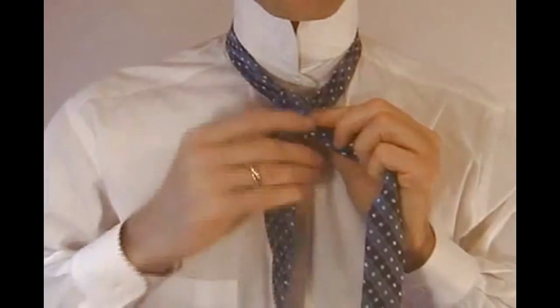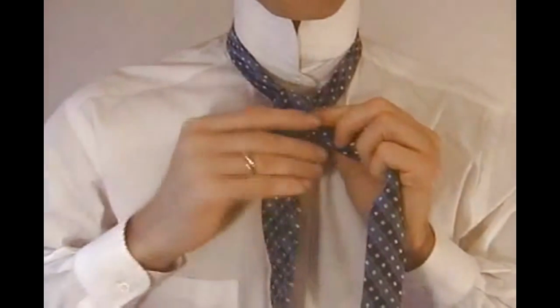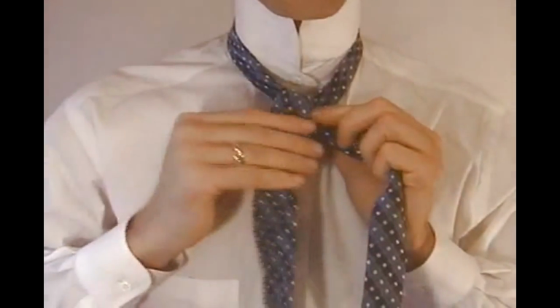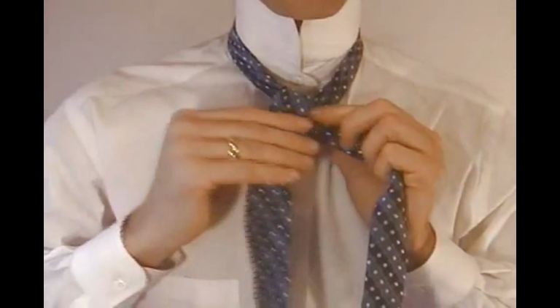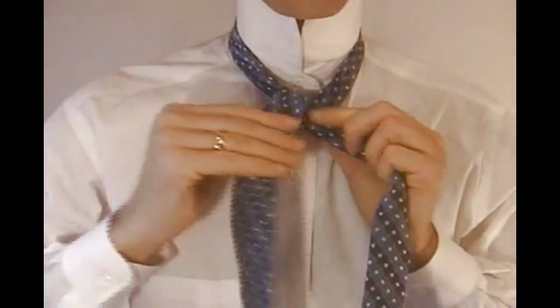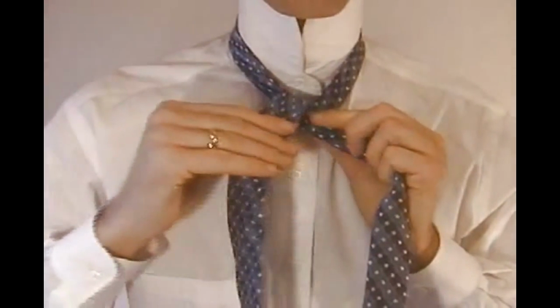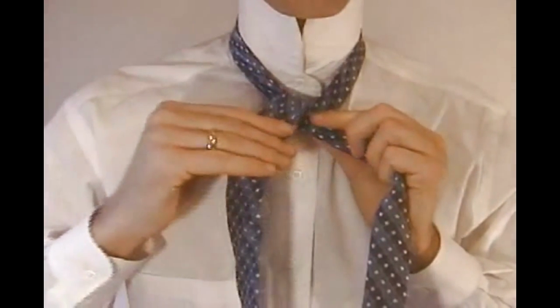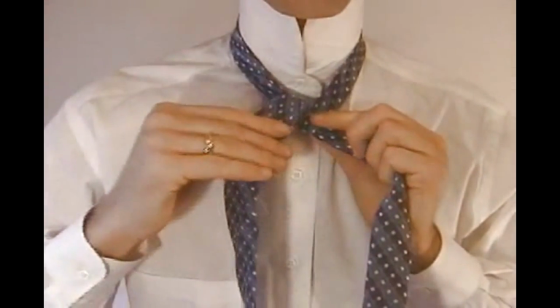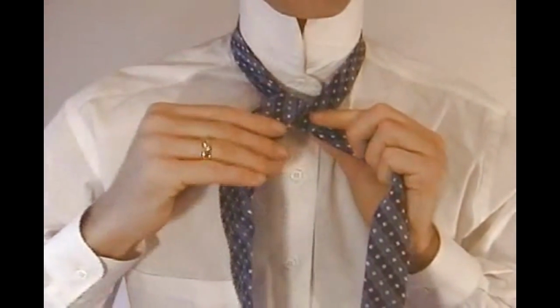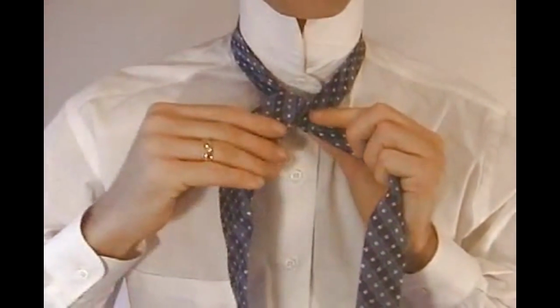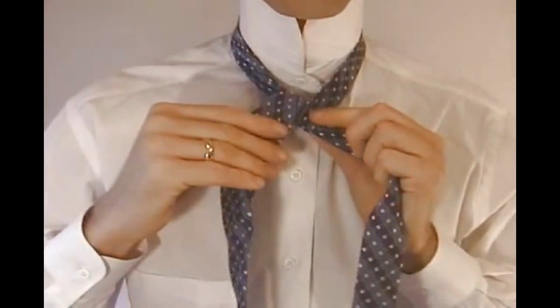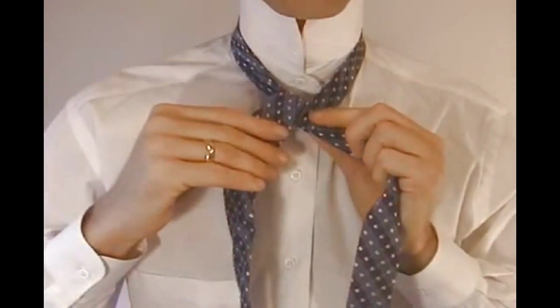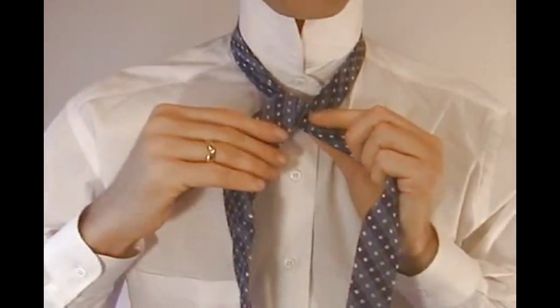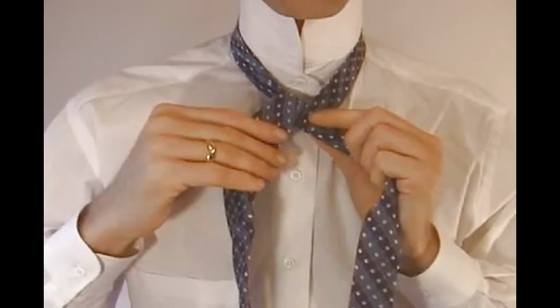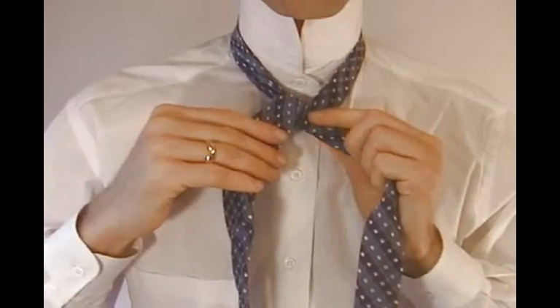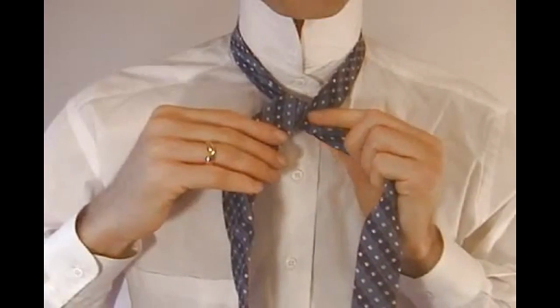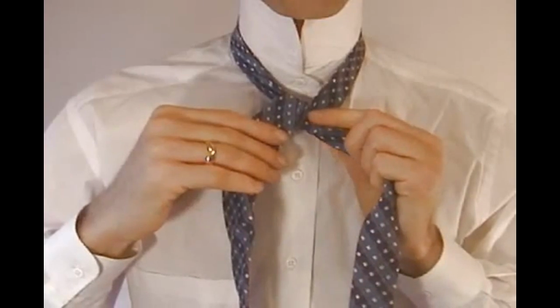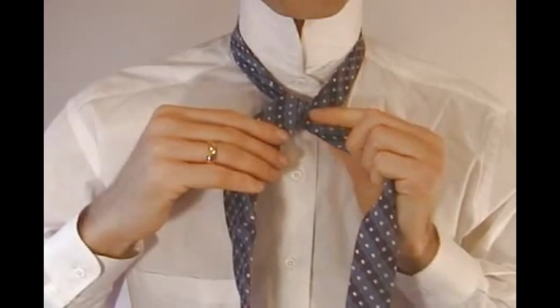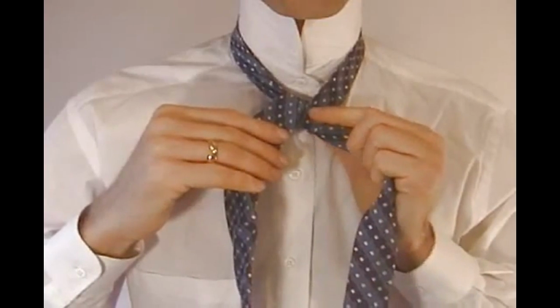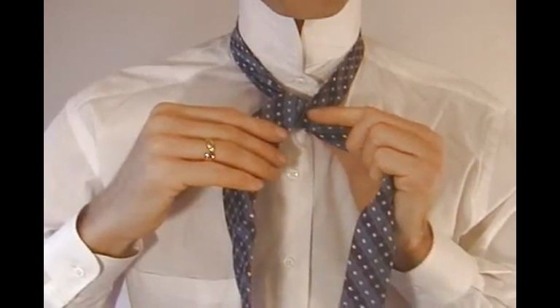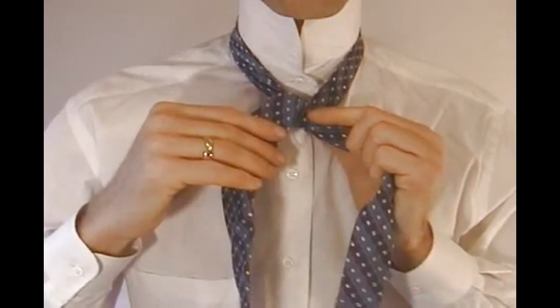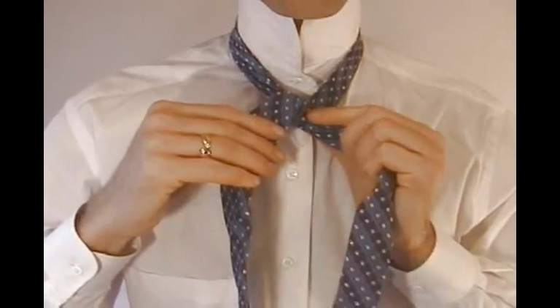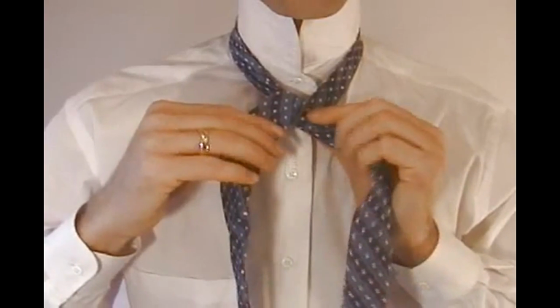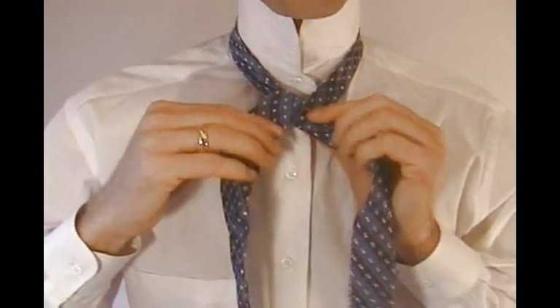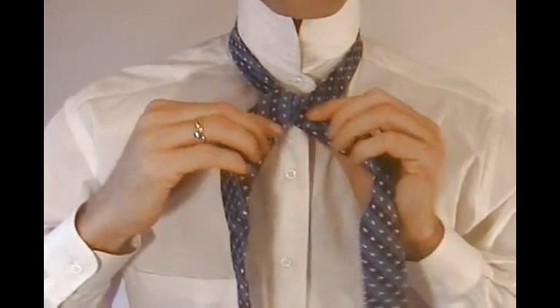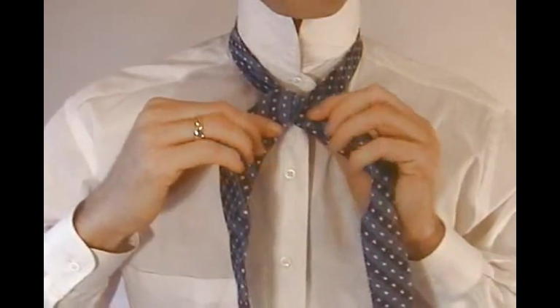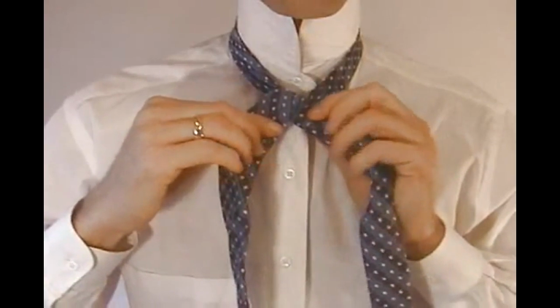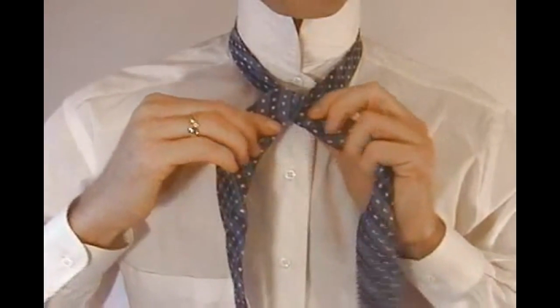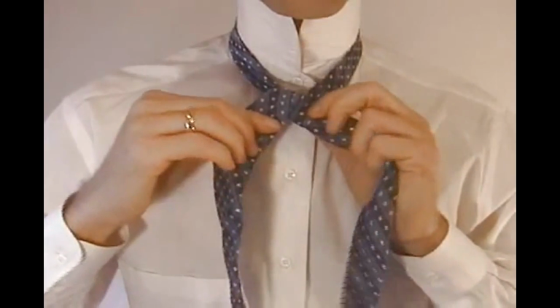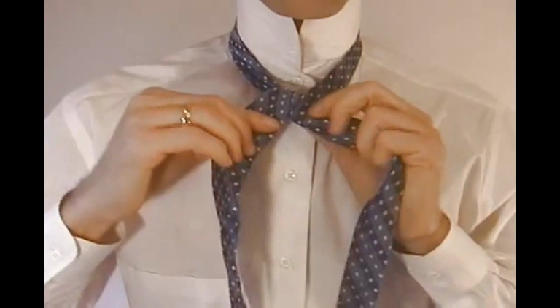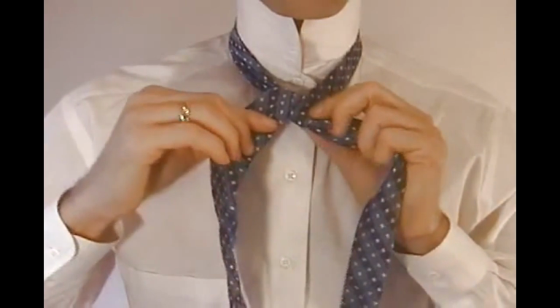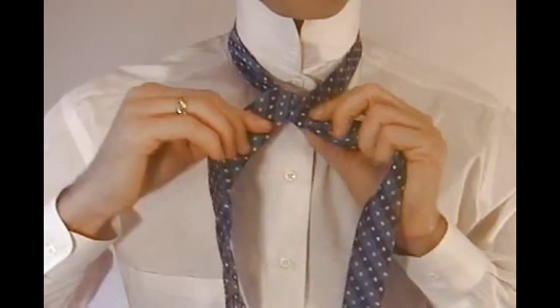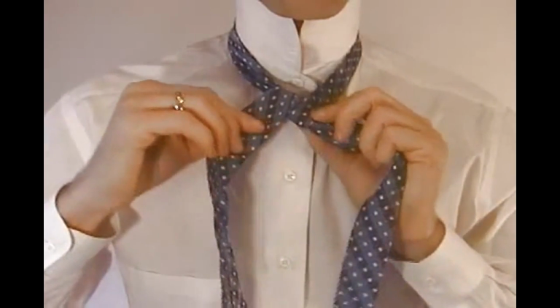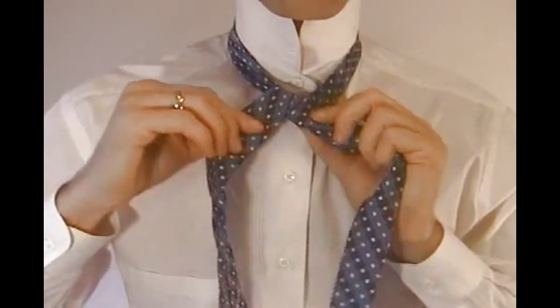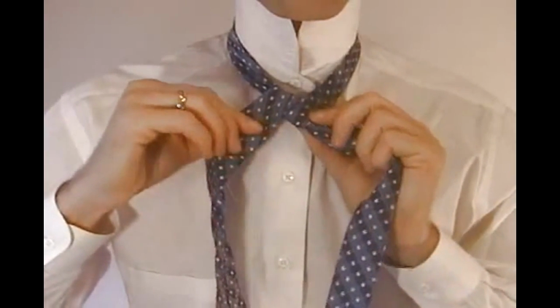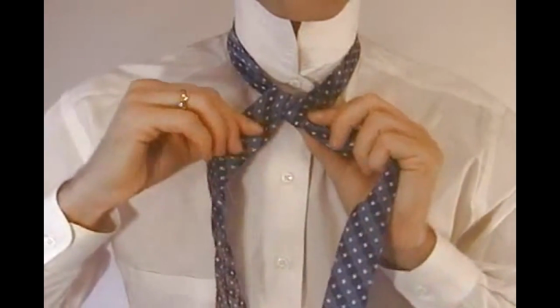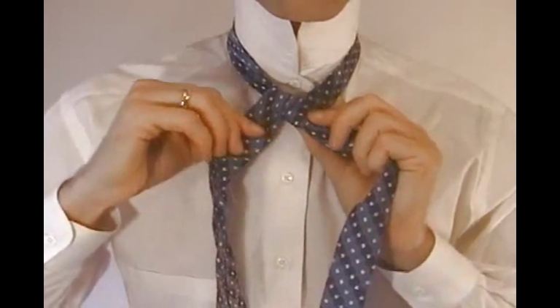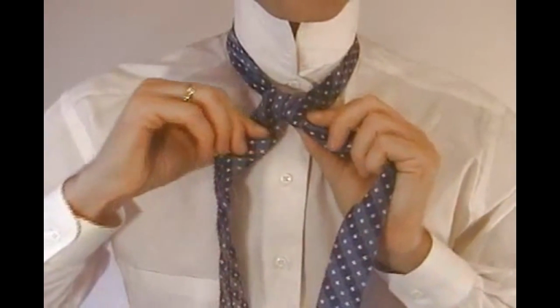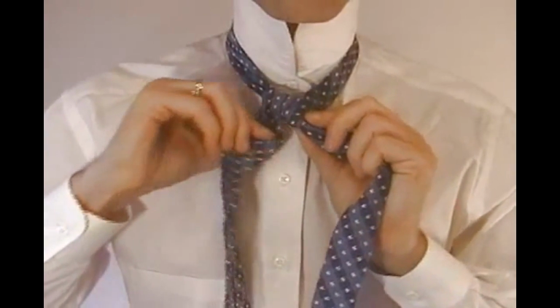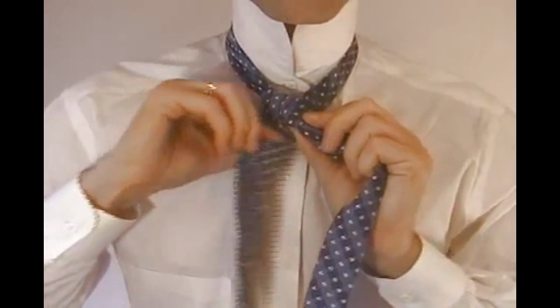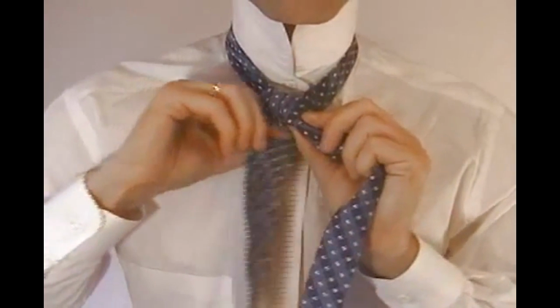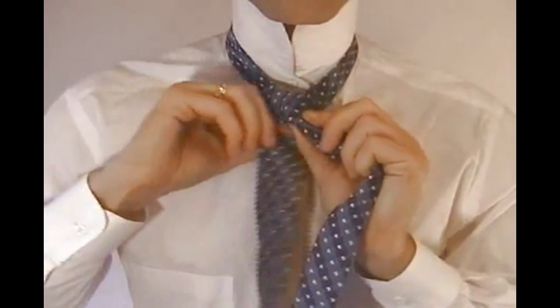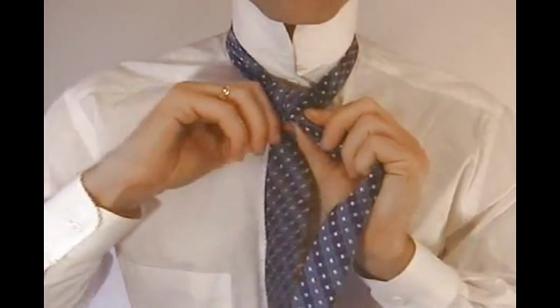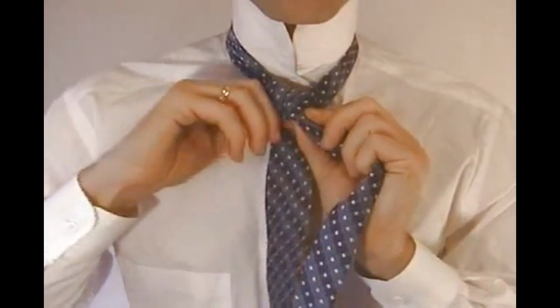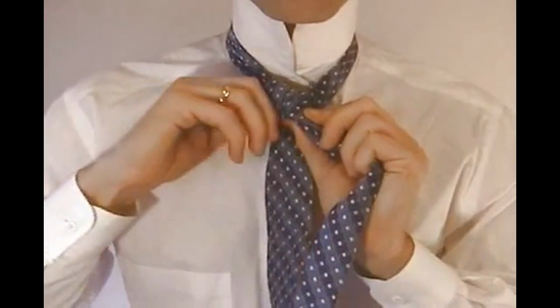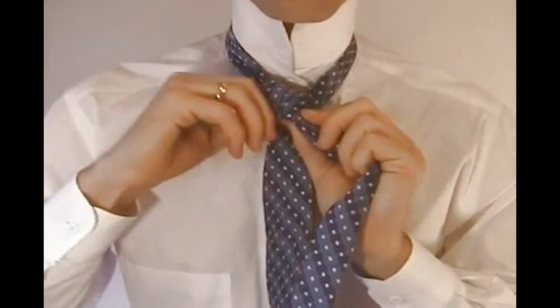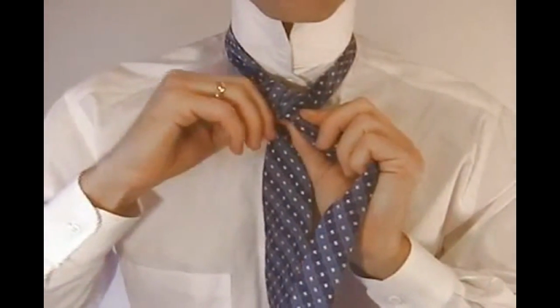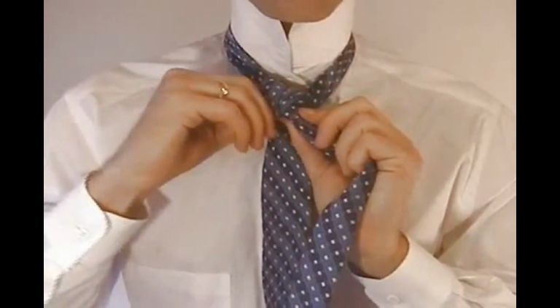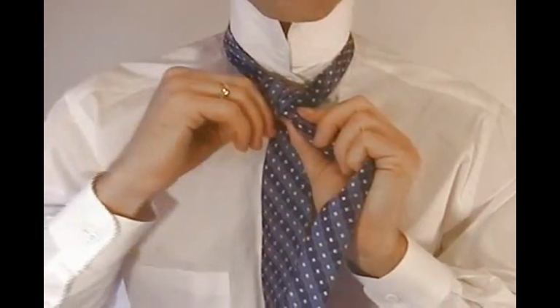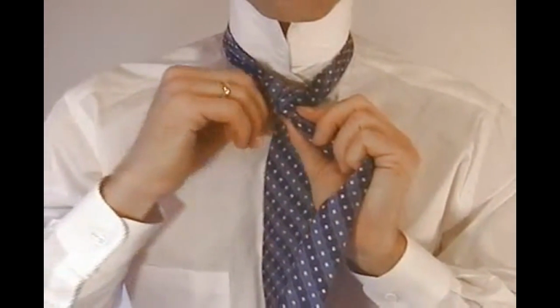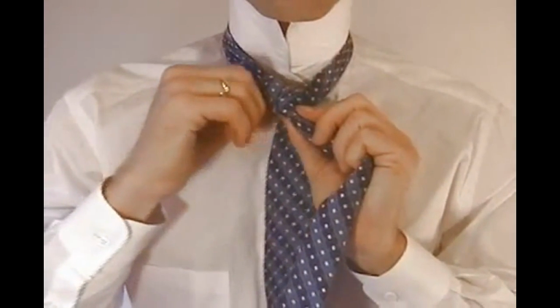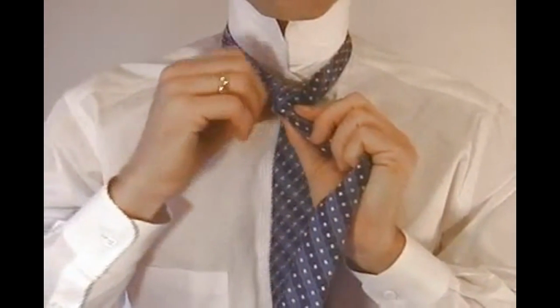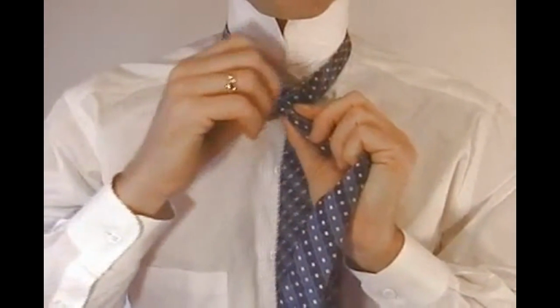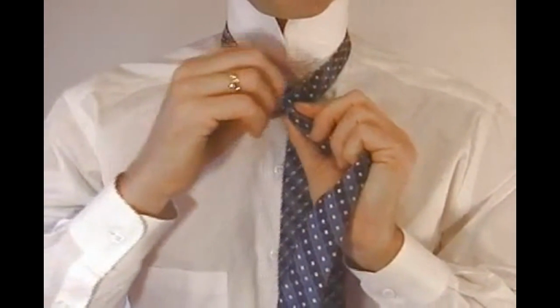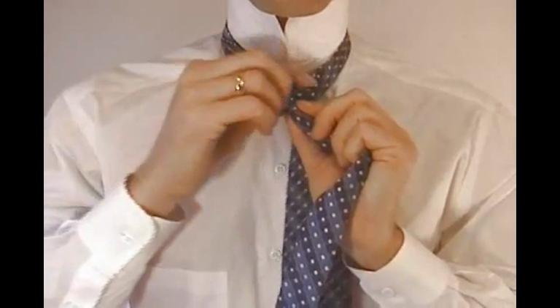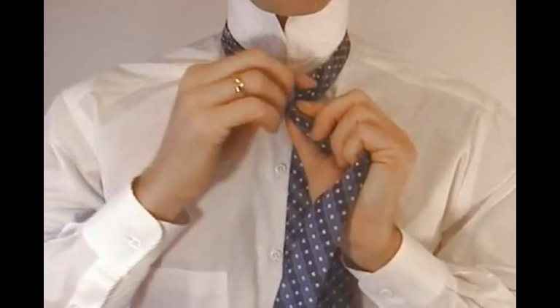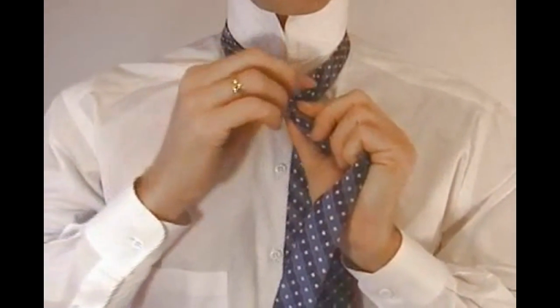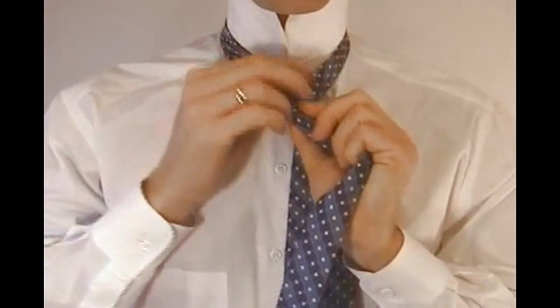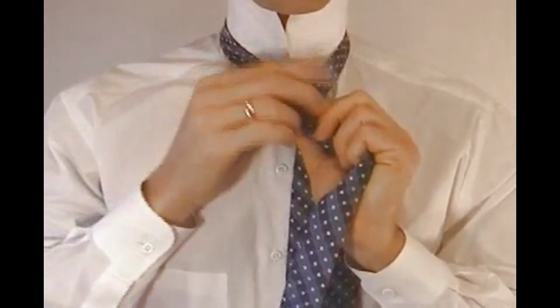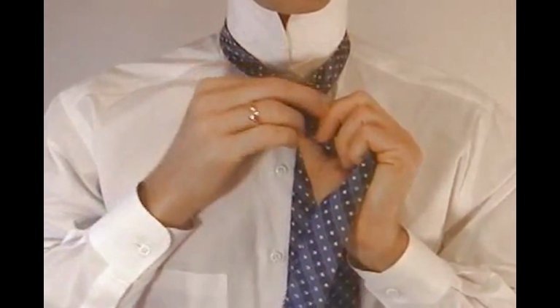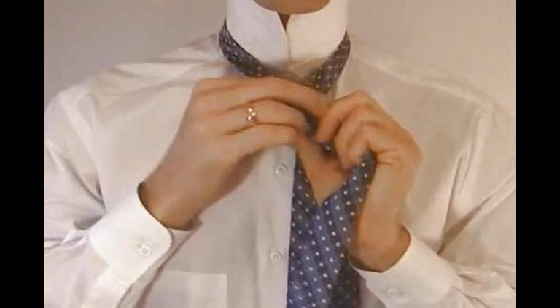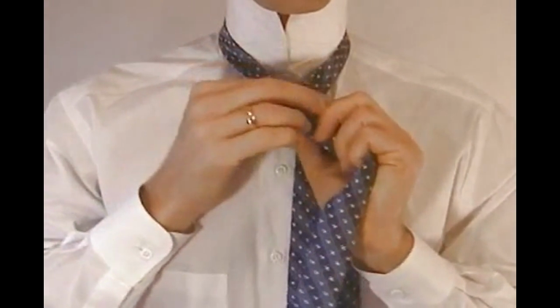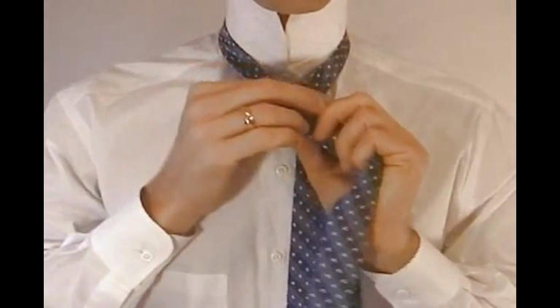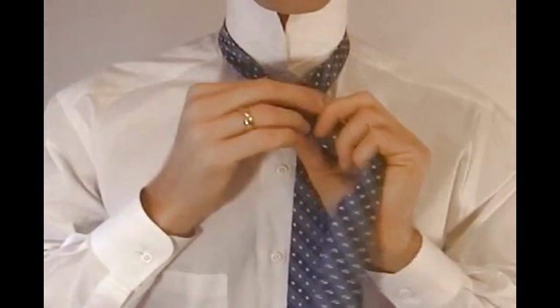Now again, grab the wide end of the tie and cross it behind the narrow end, ending on the right side.